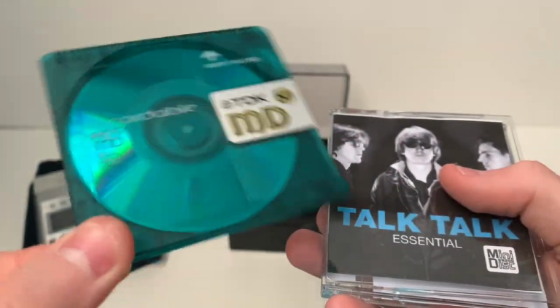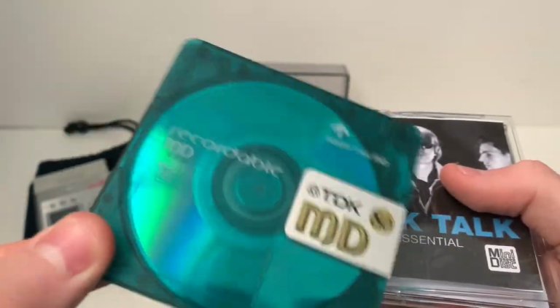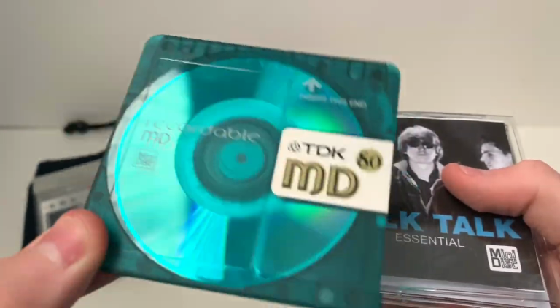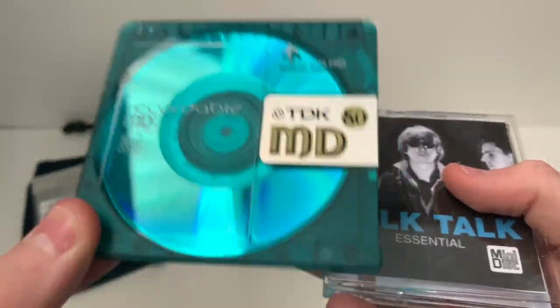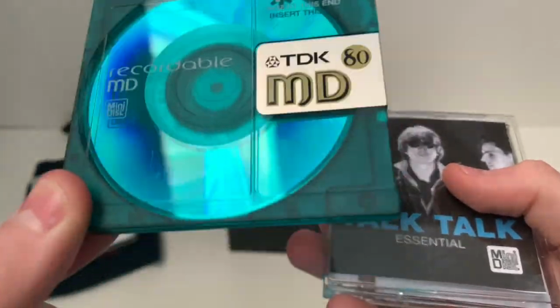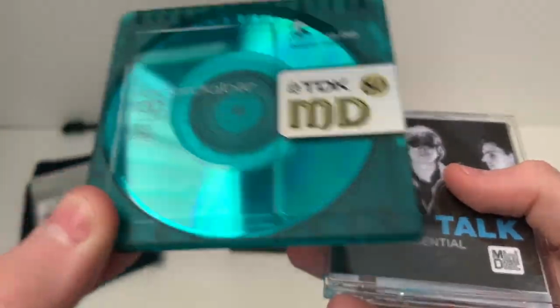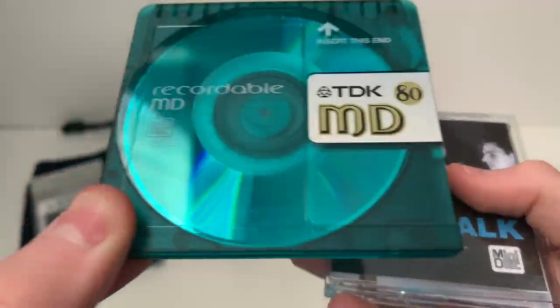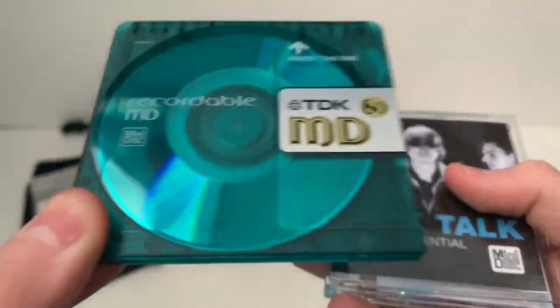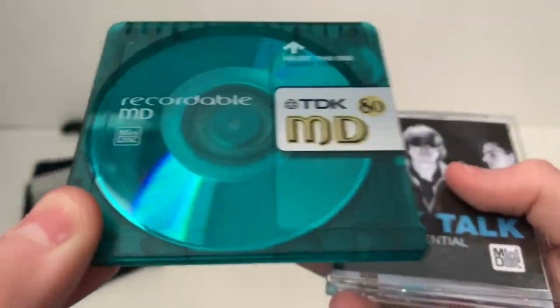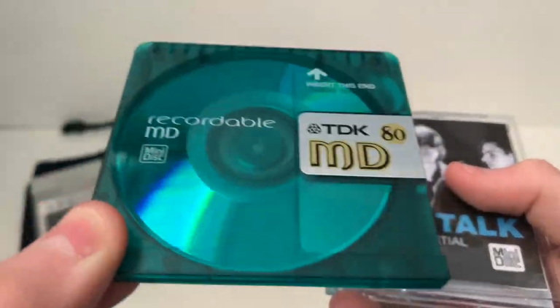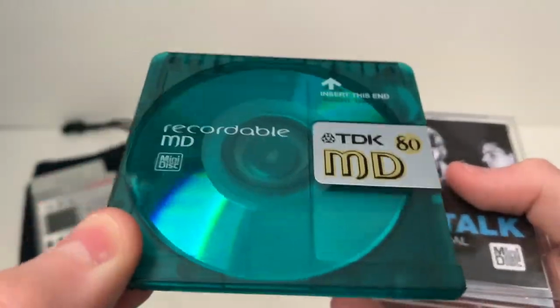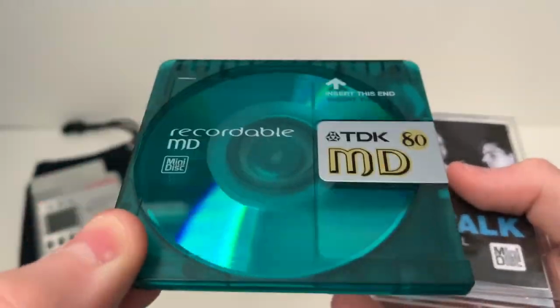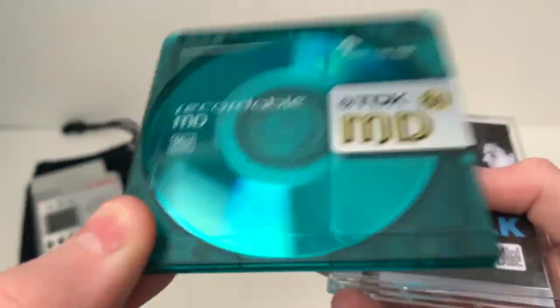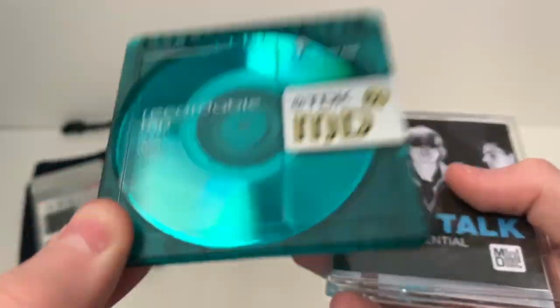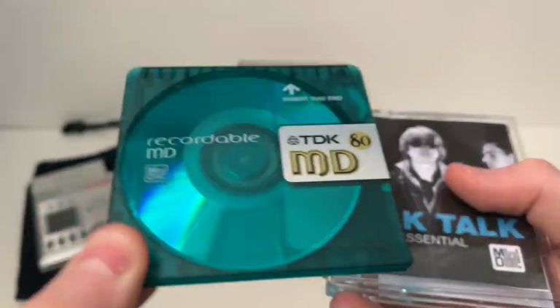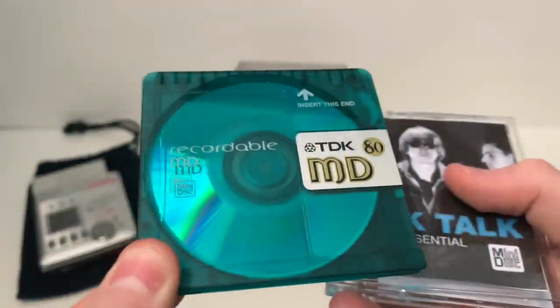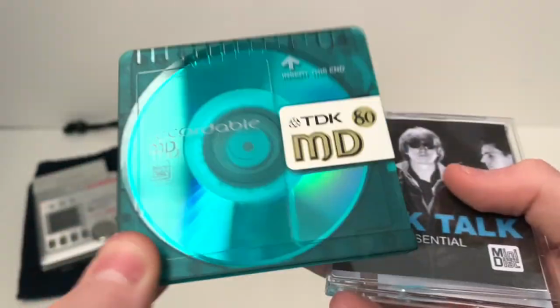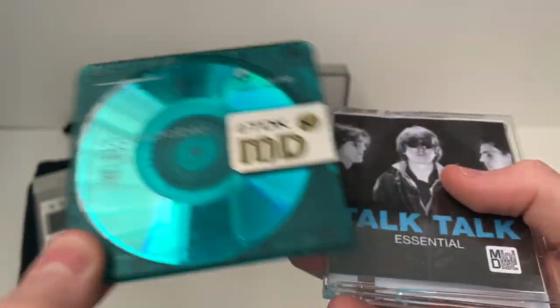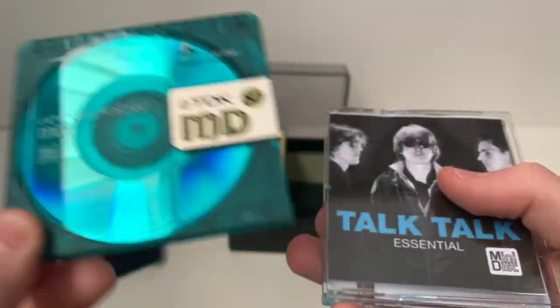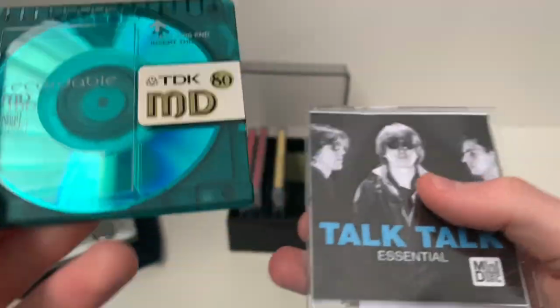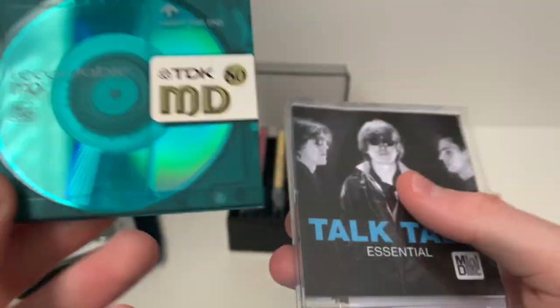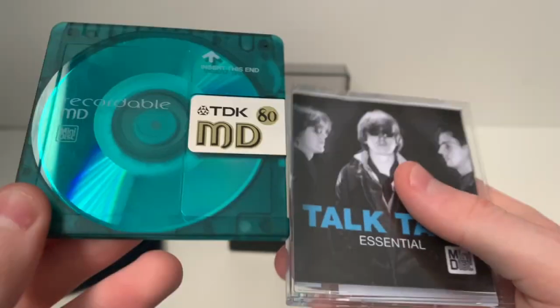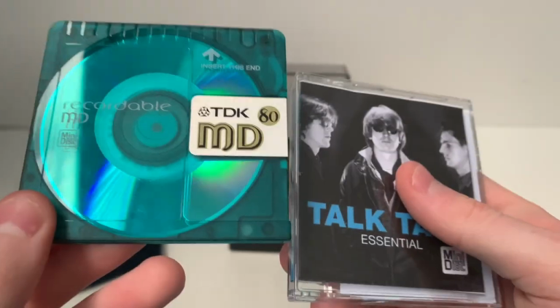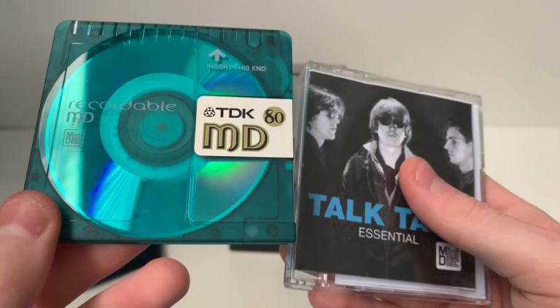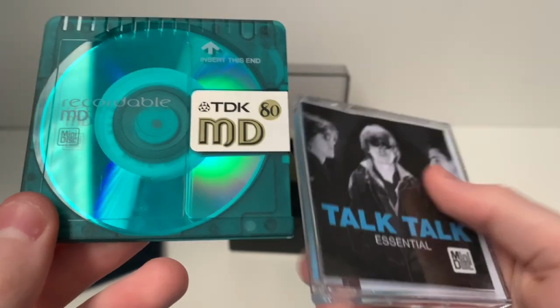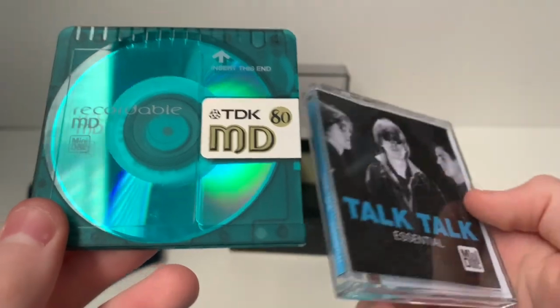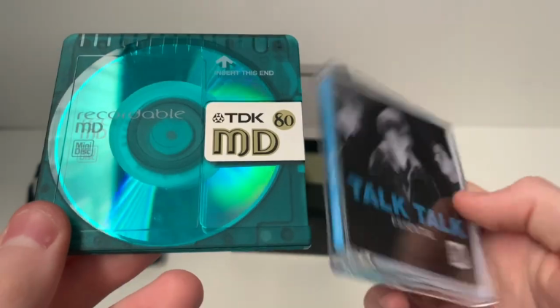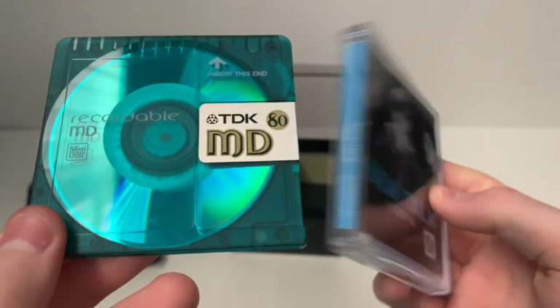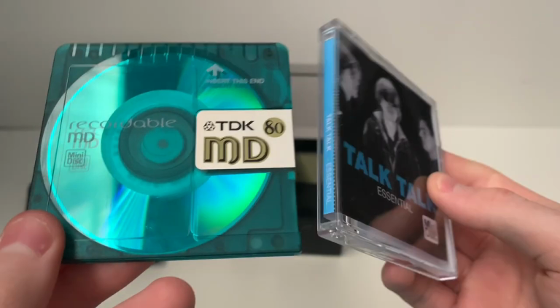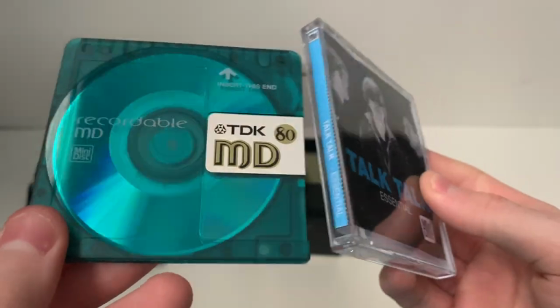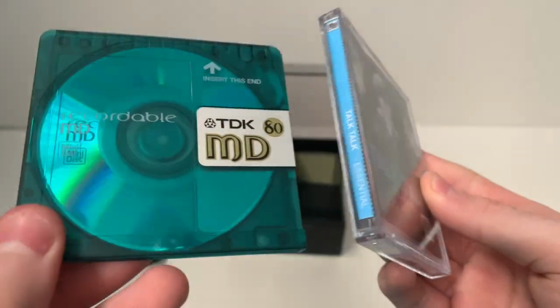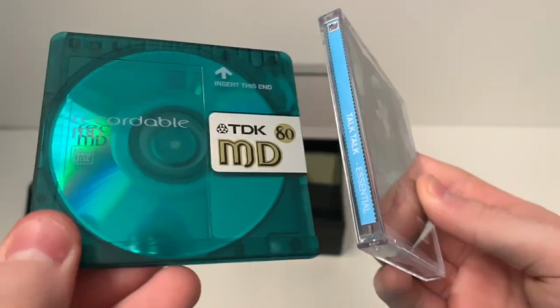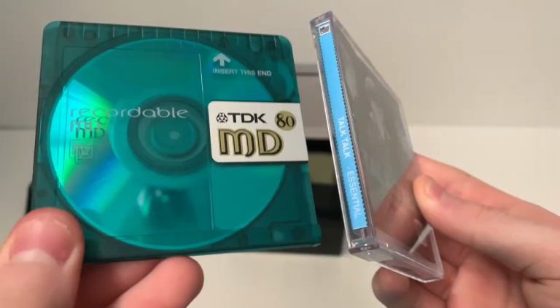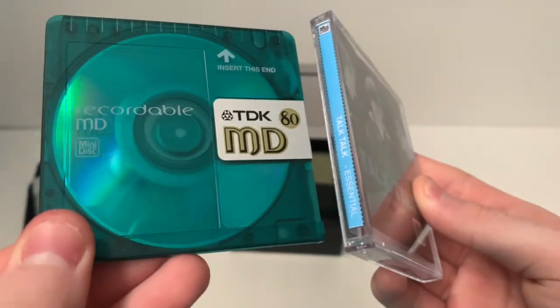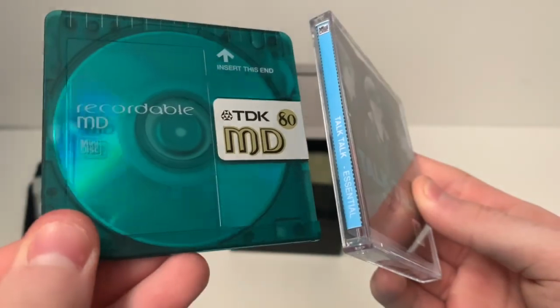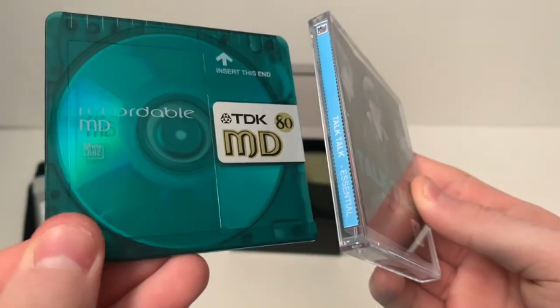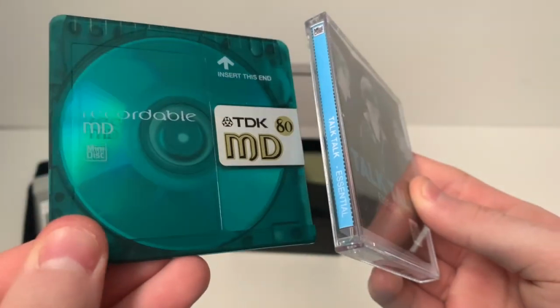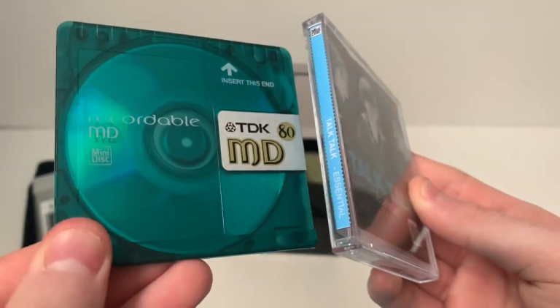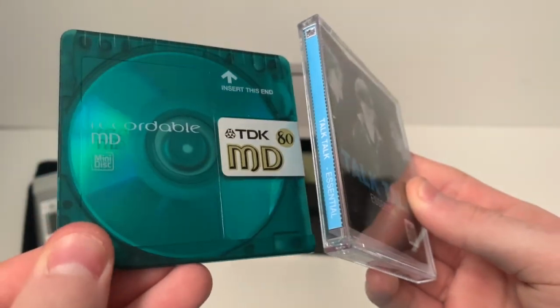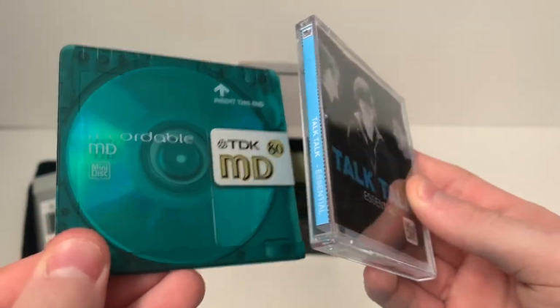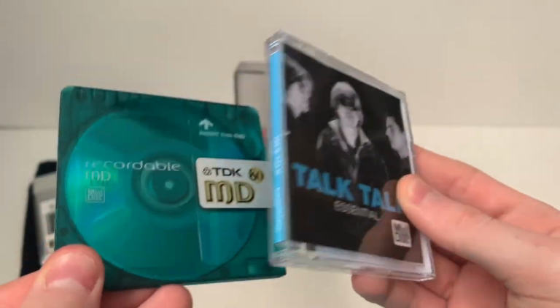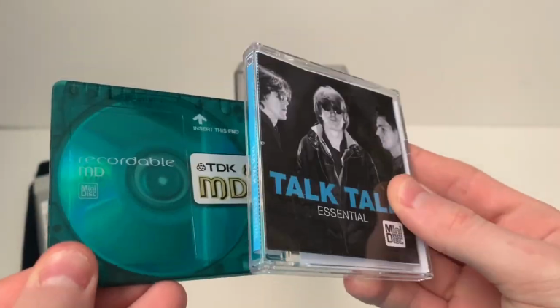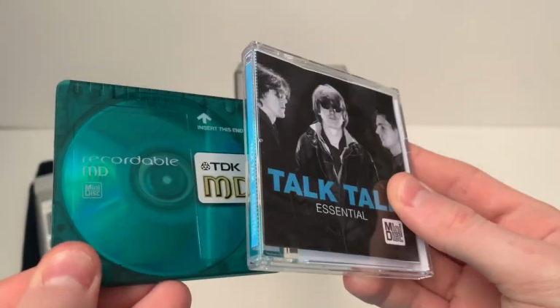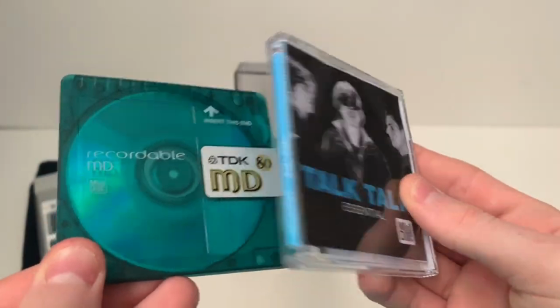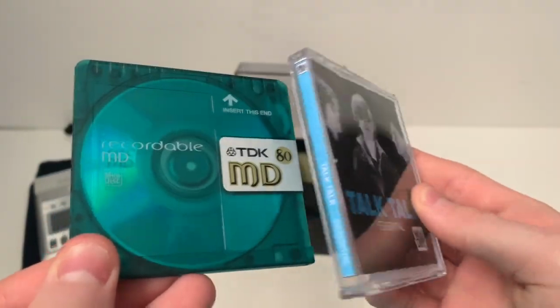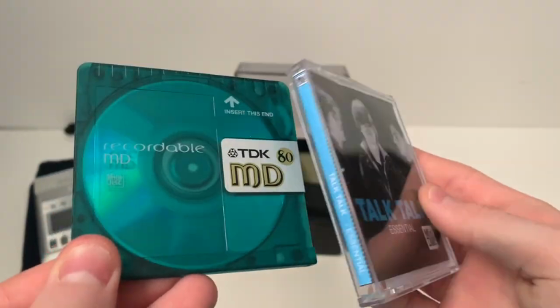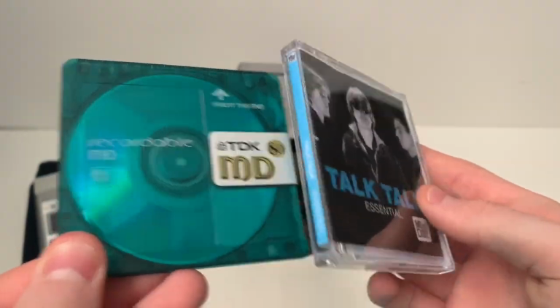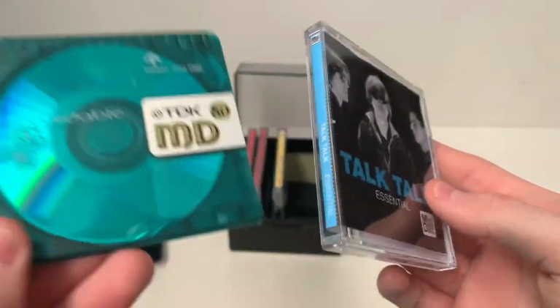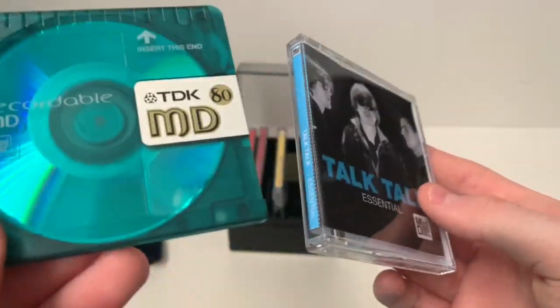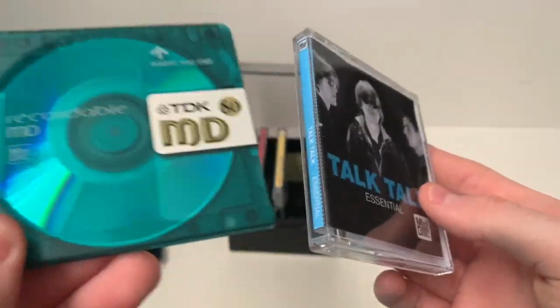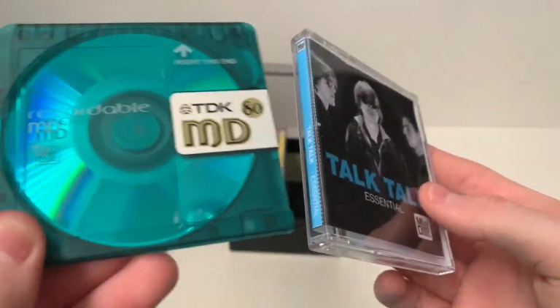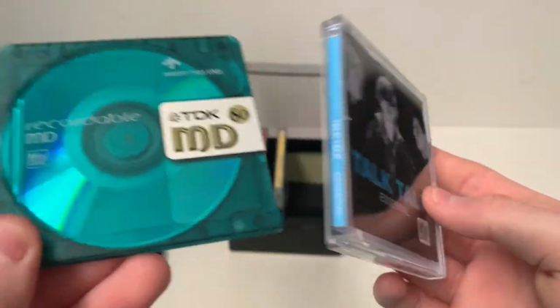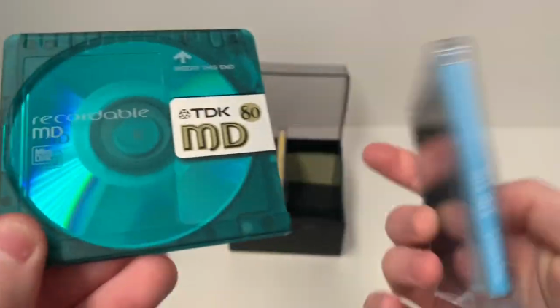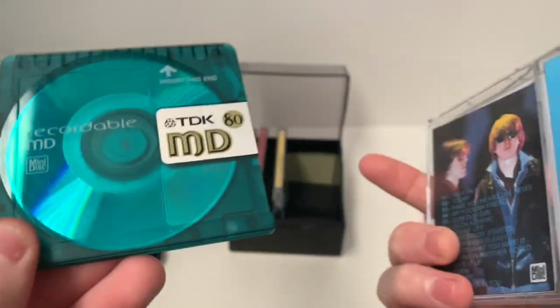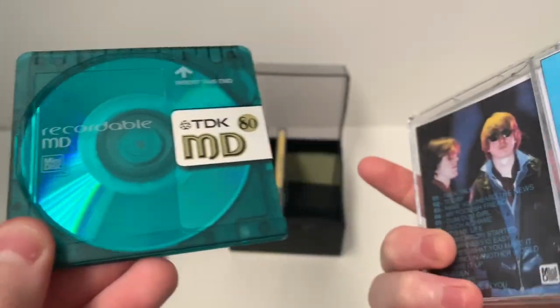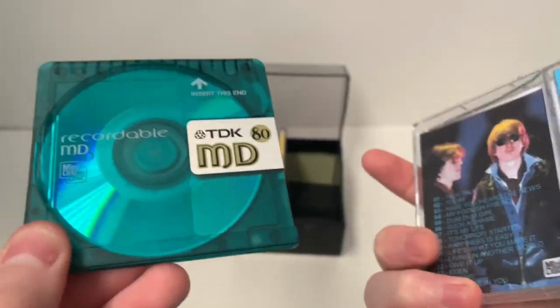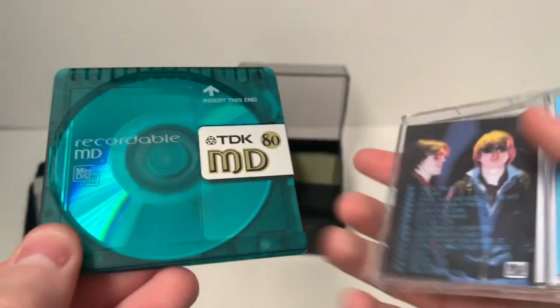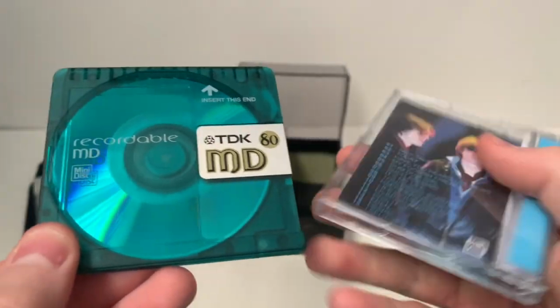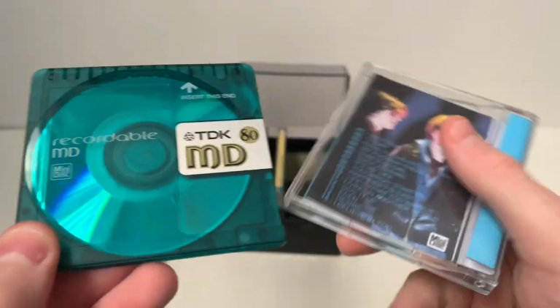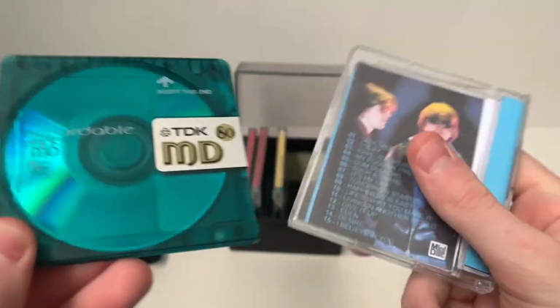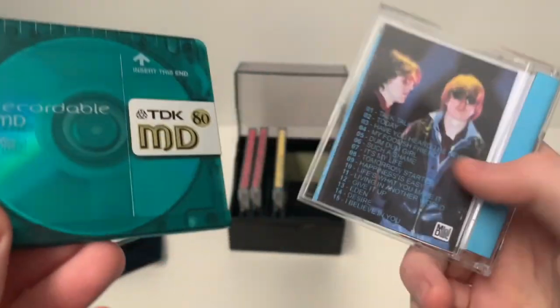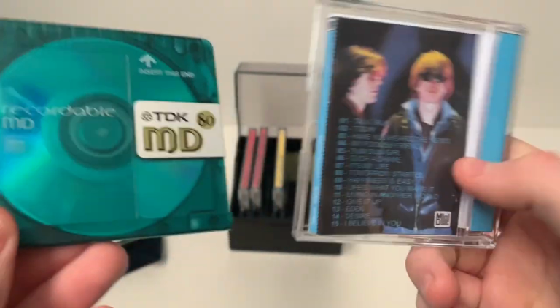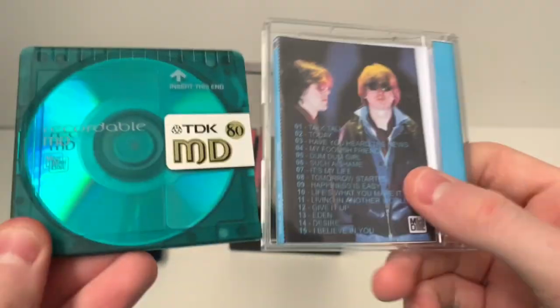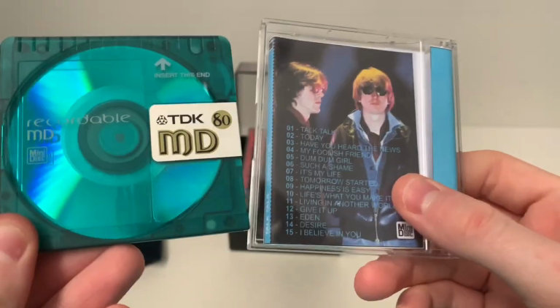It's a TDK MD-80, but the colour is very similar to the album colour.